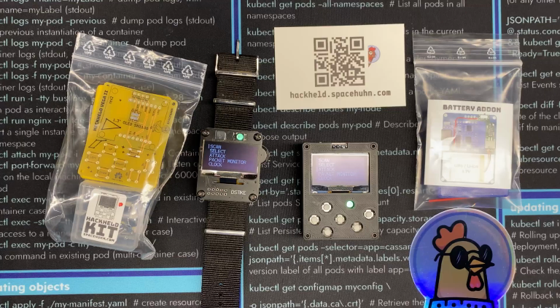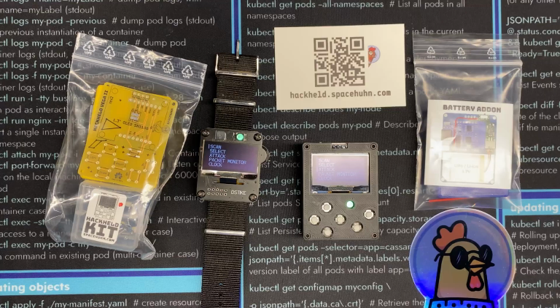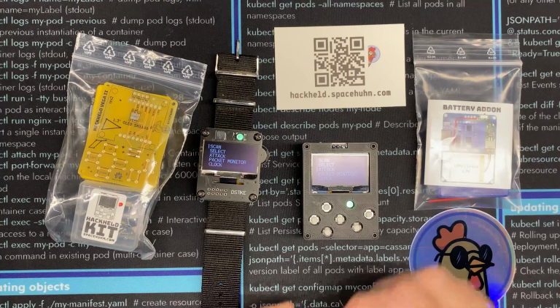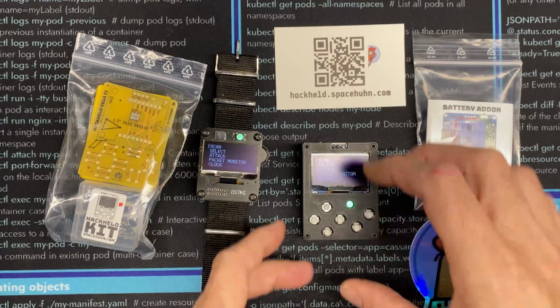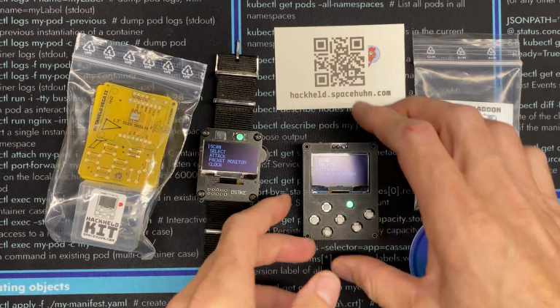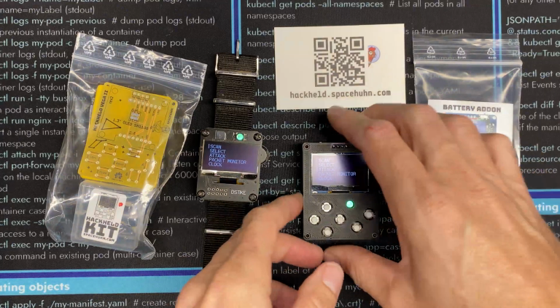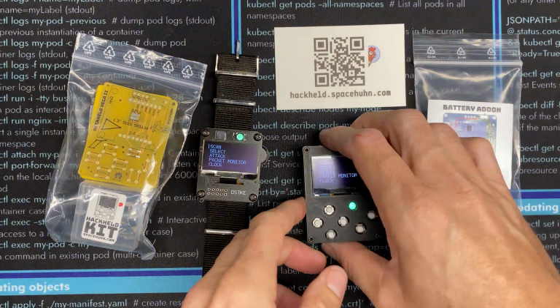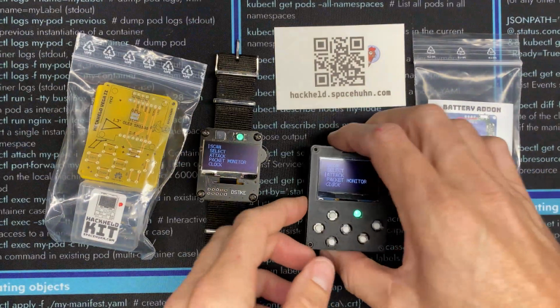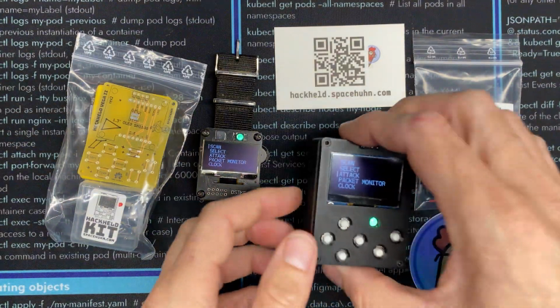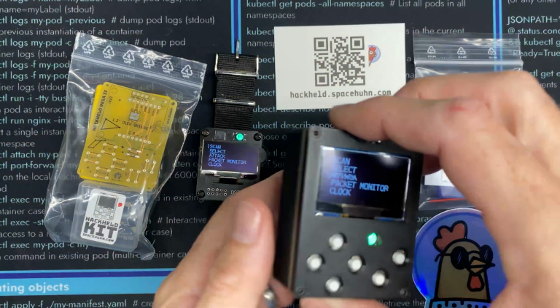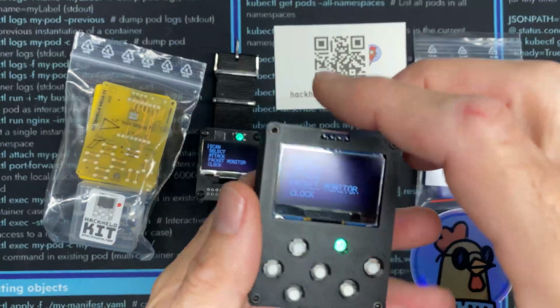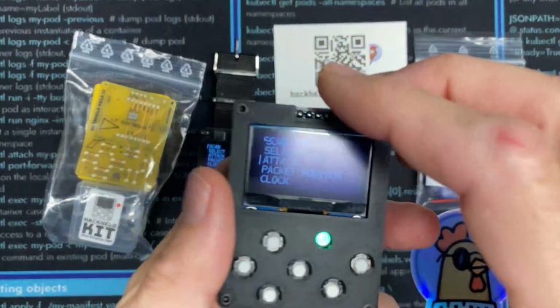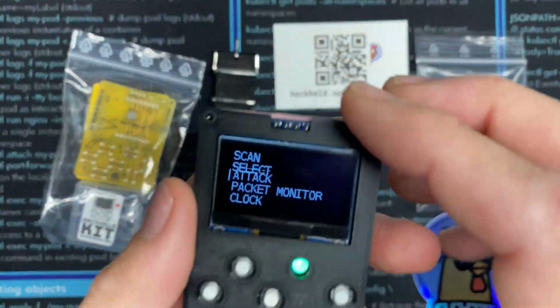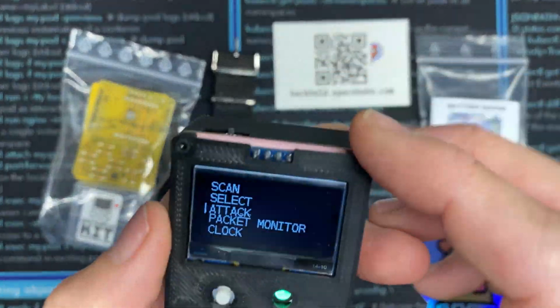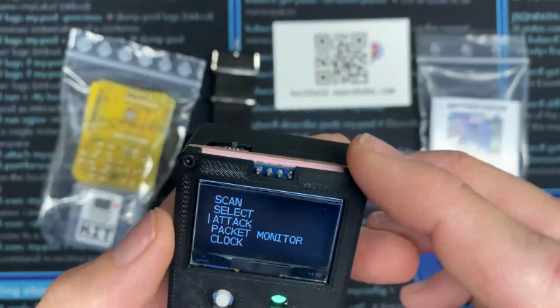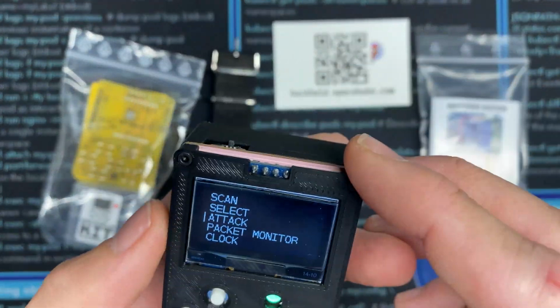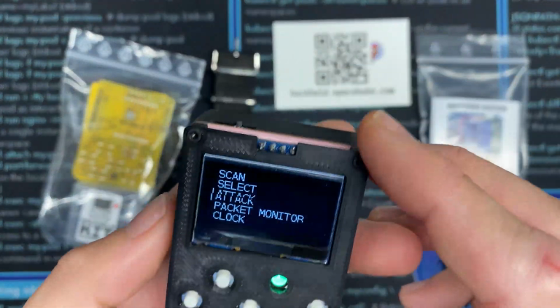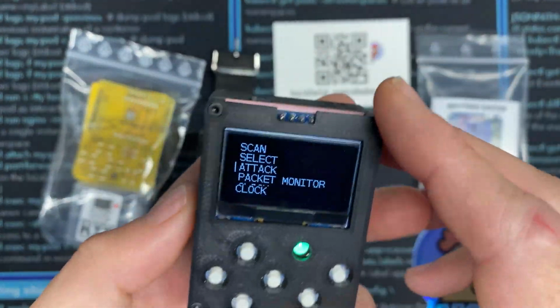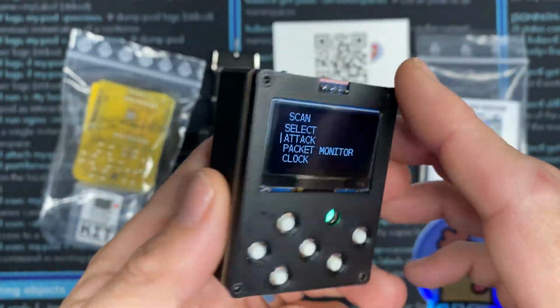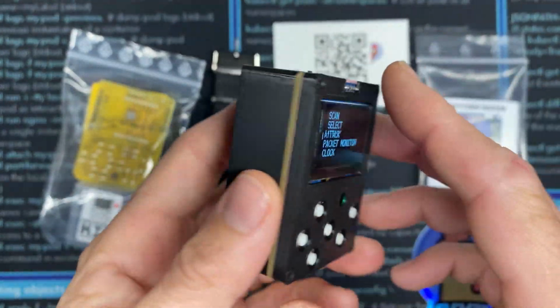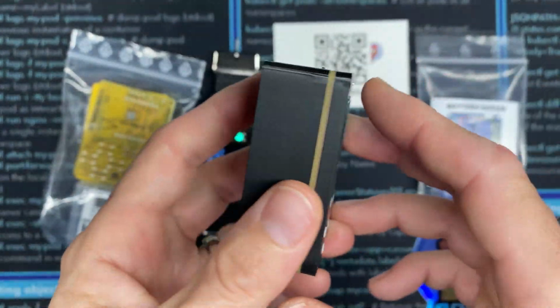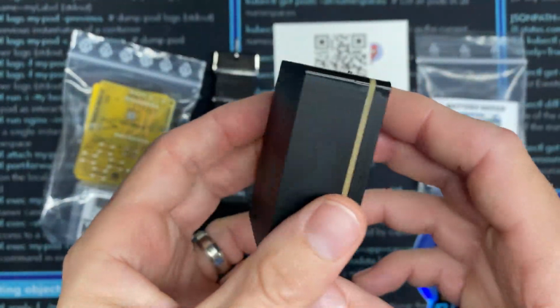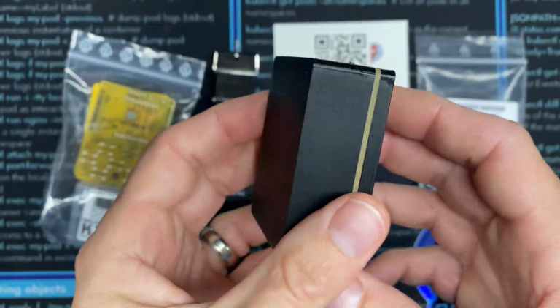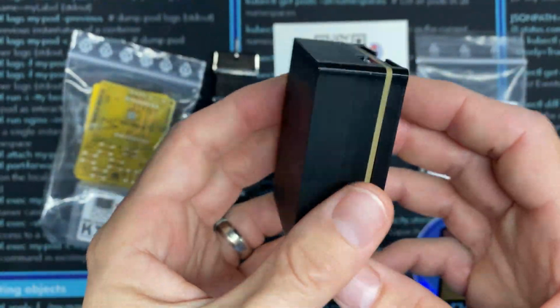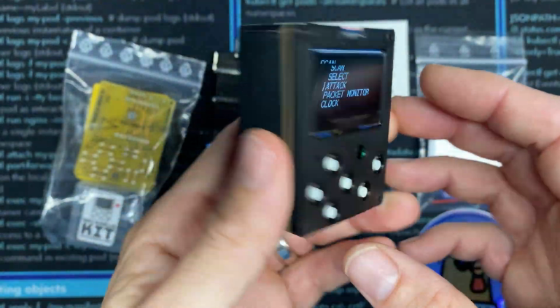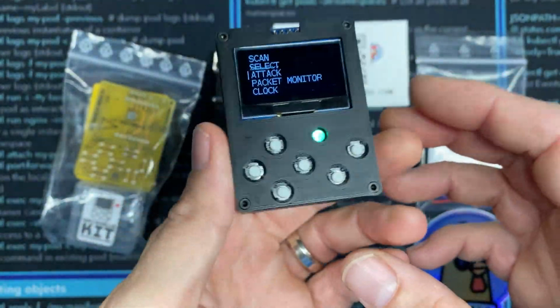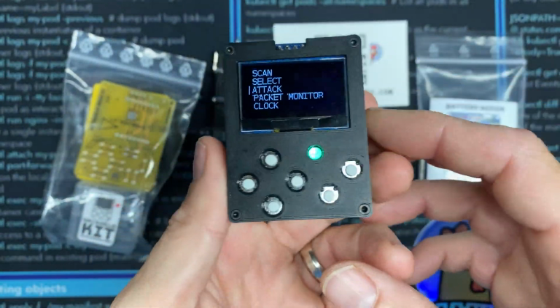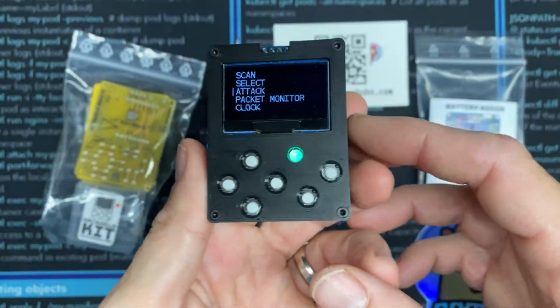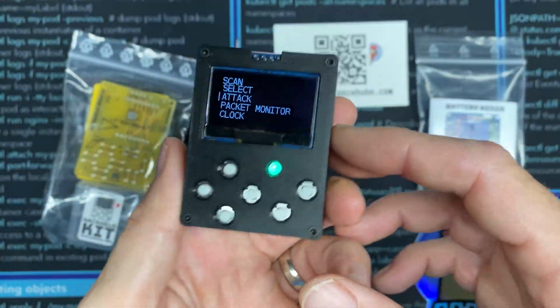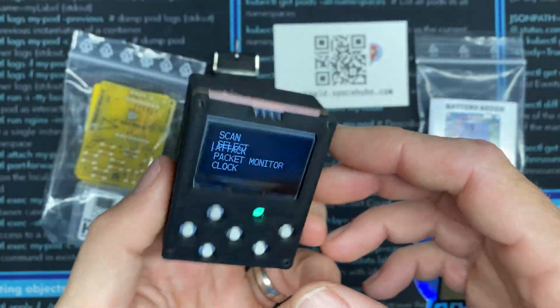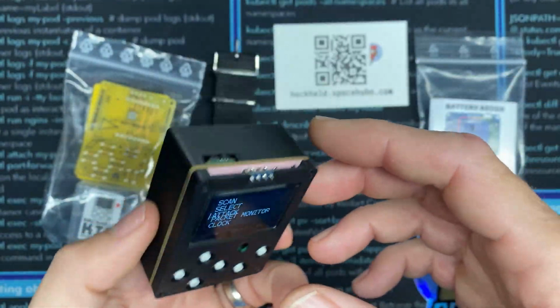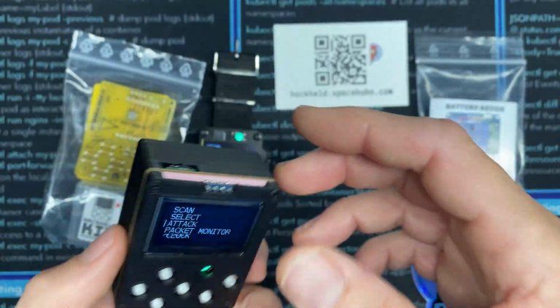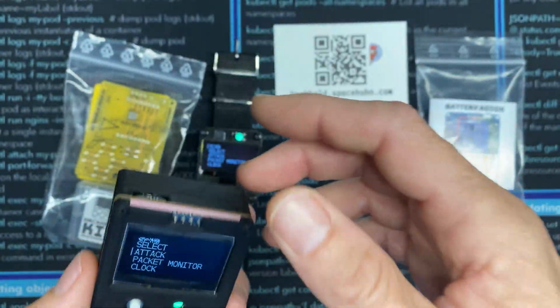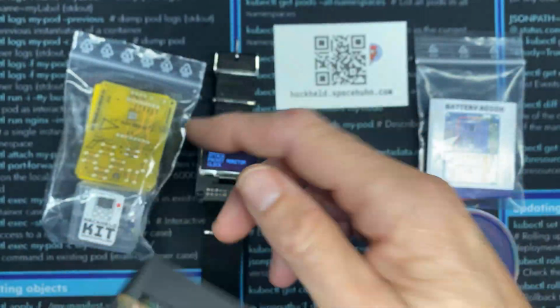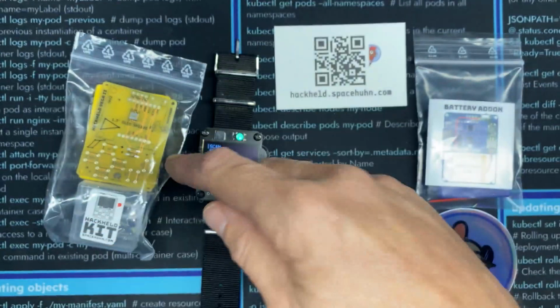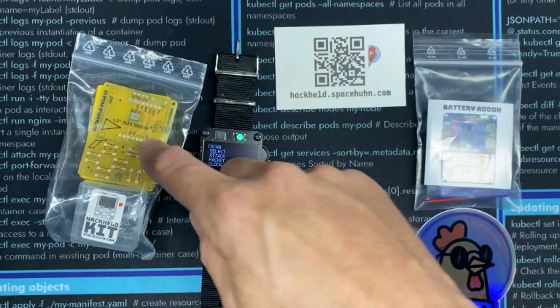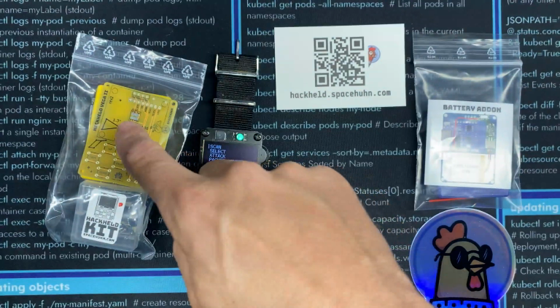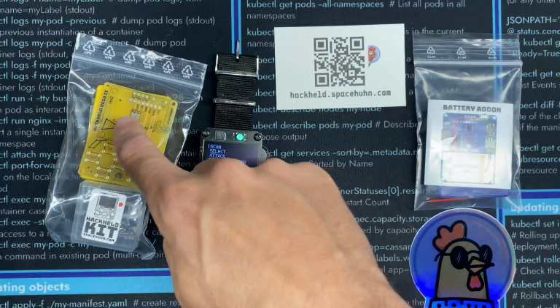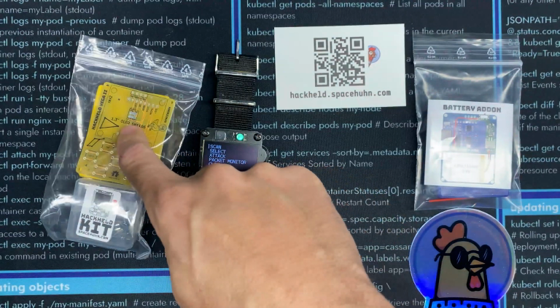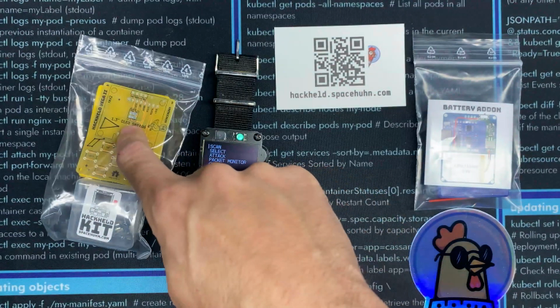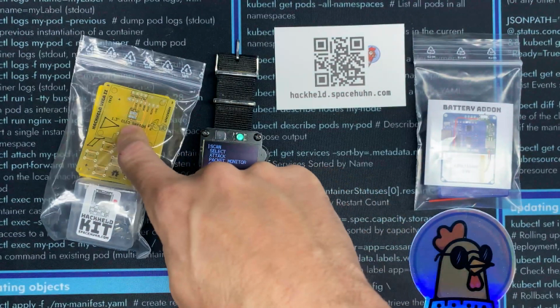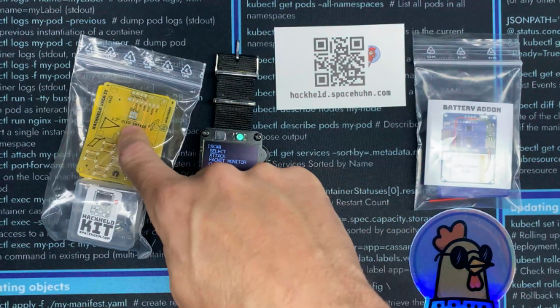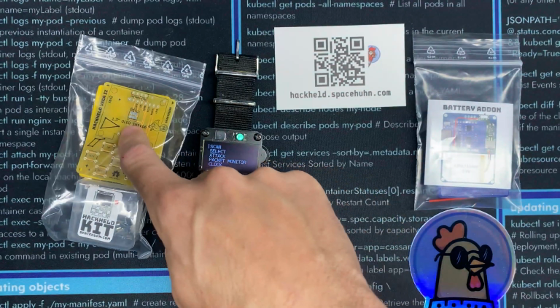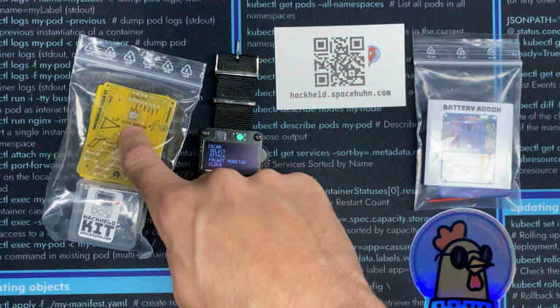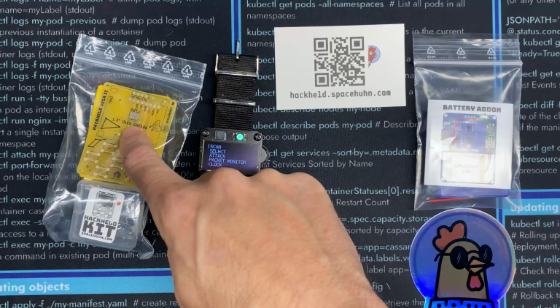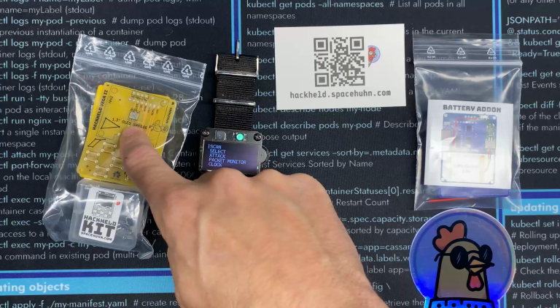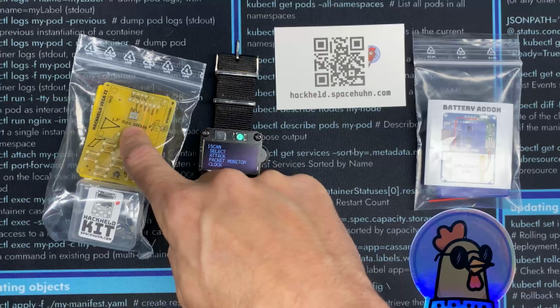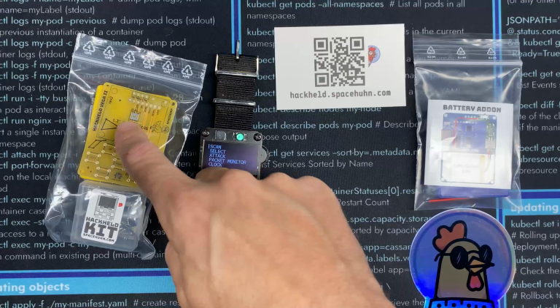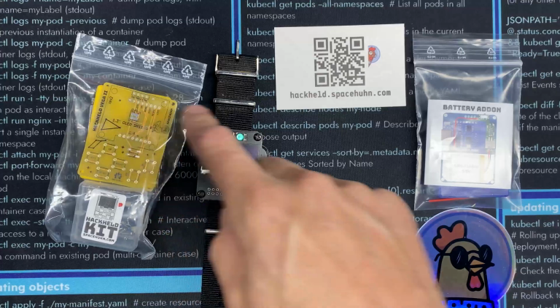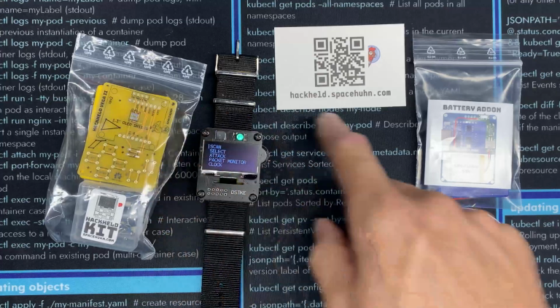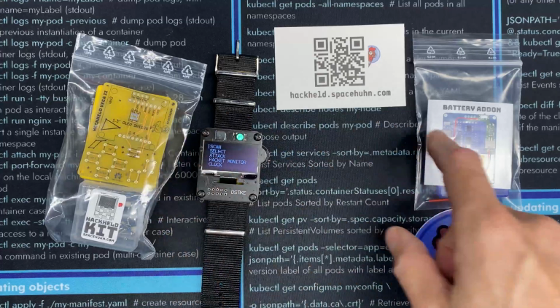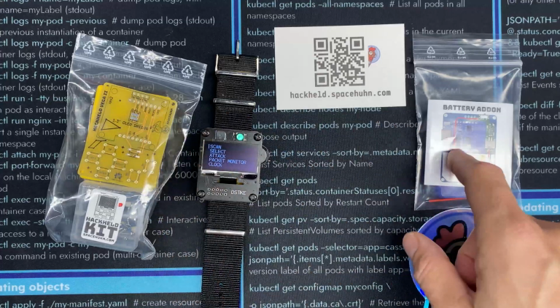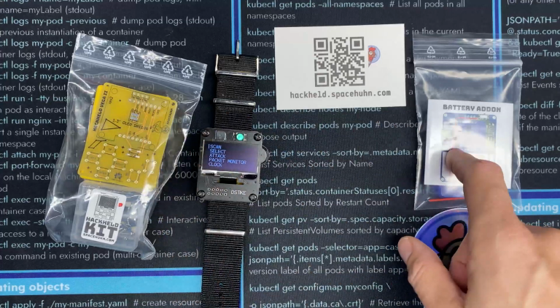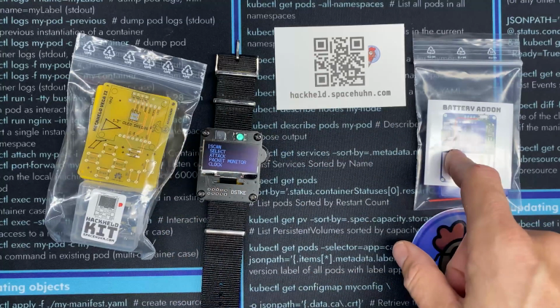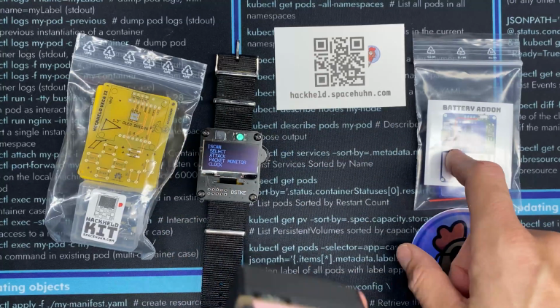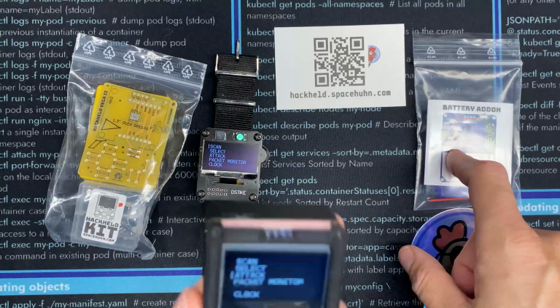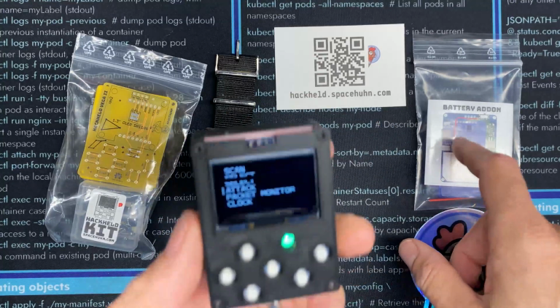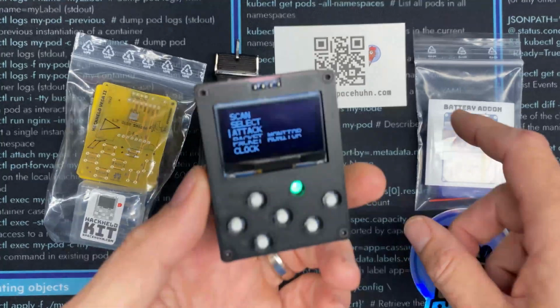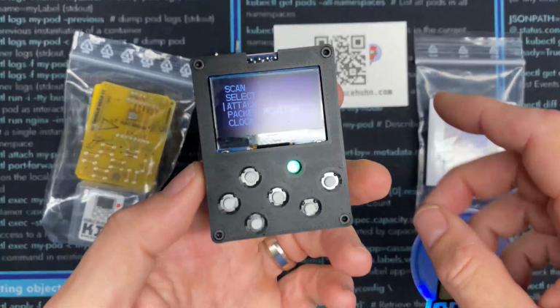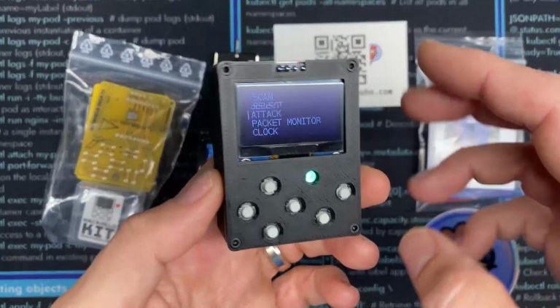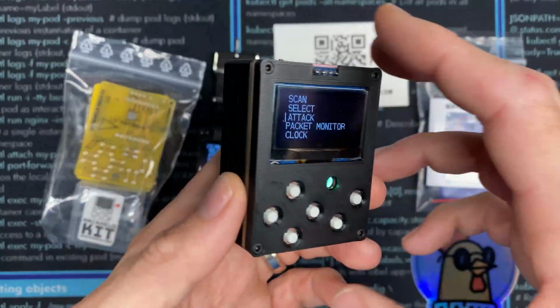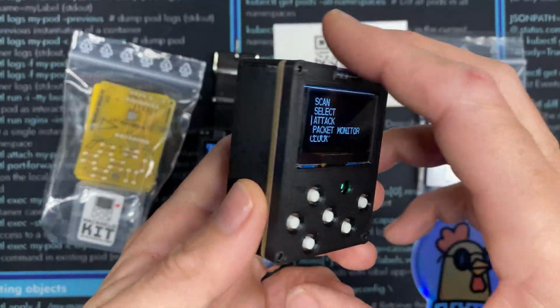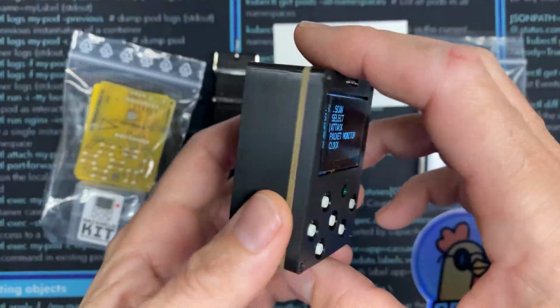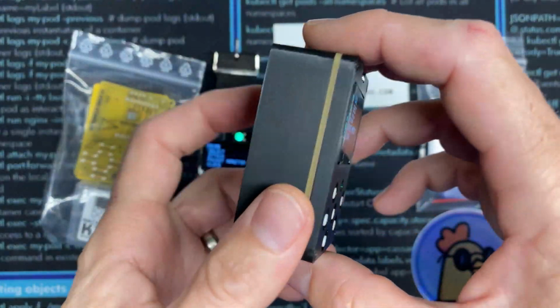Hey guys, welcome to the Hacked Existence tutorial on assembling SpaceHunt's HackHeld Vega 2 kit with the battery add-on.